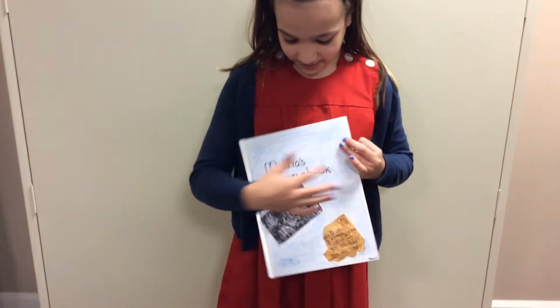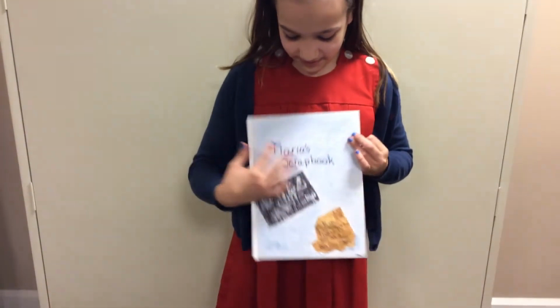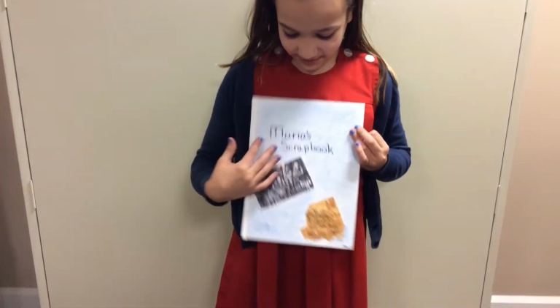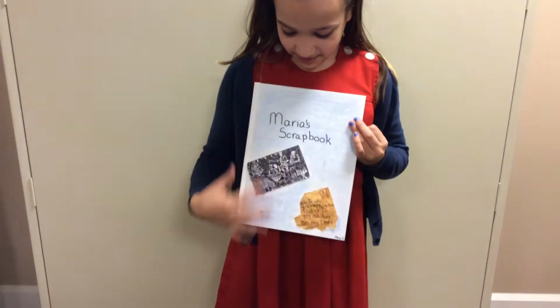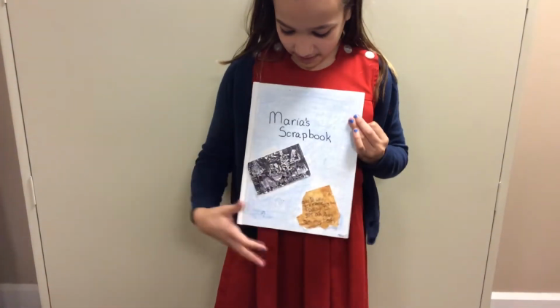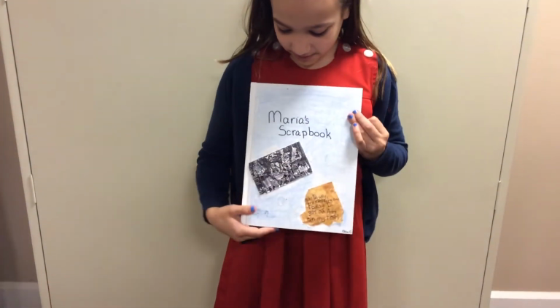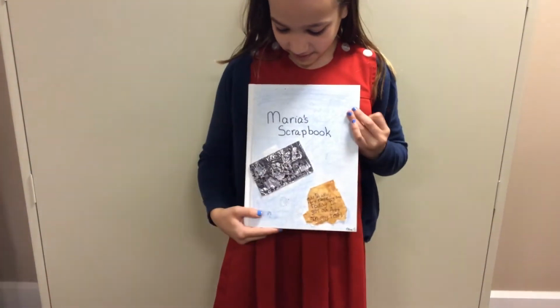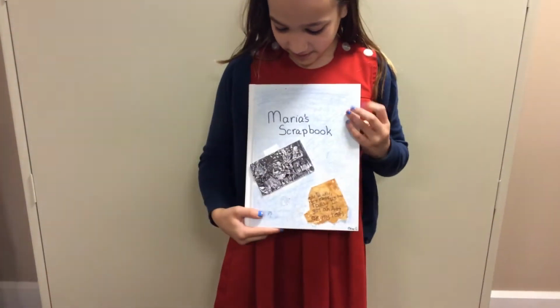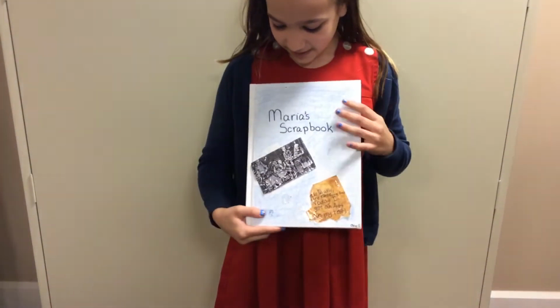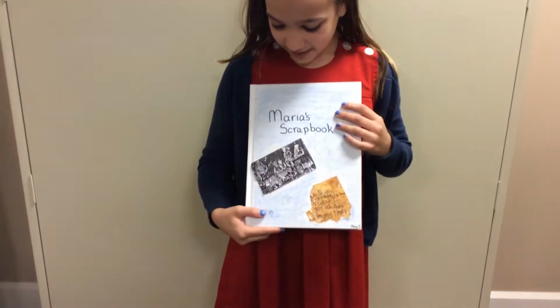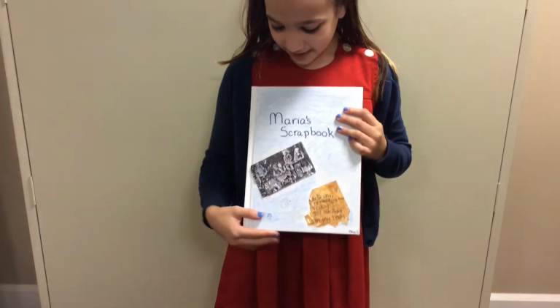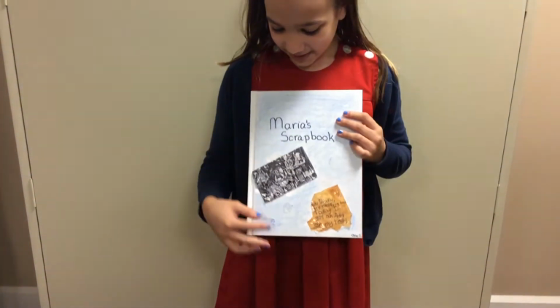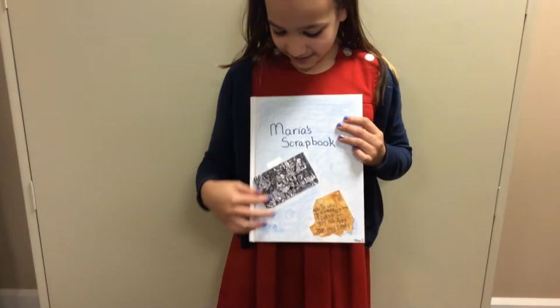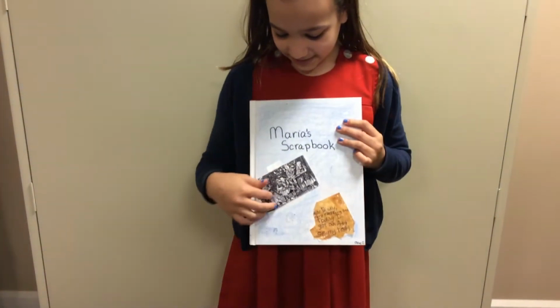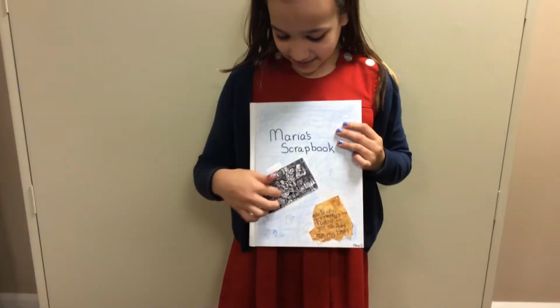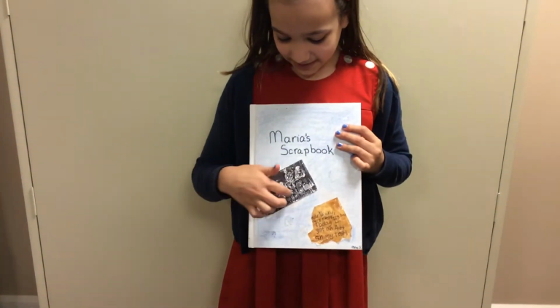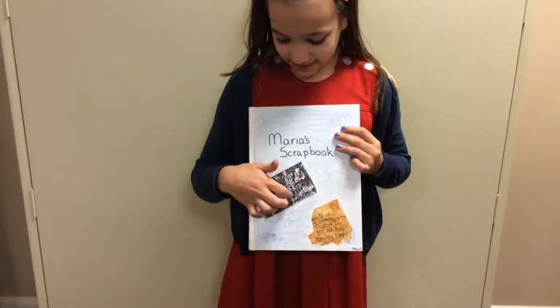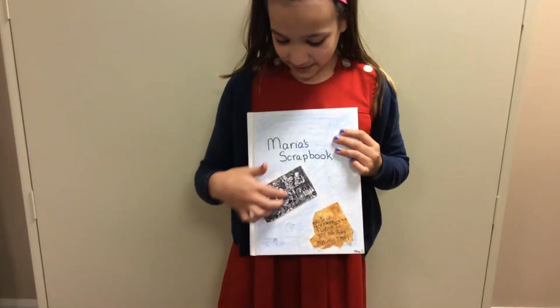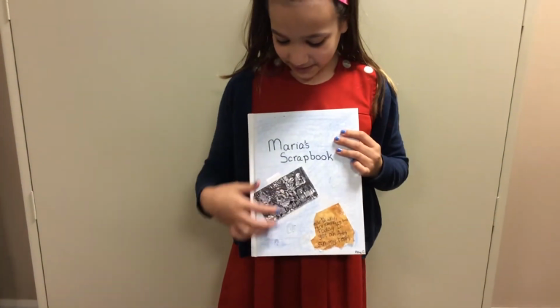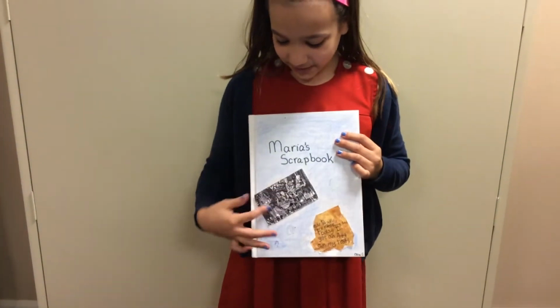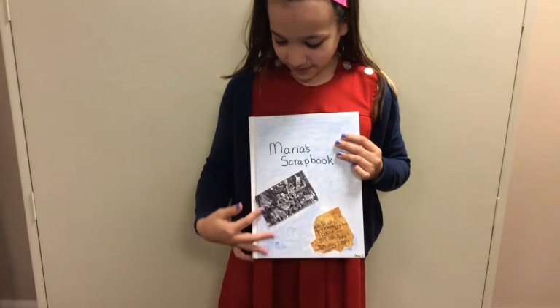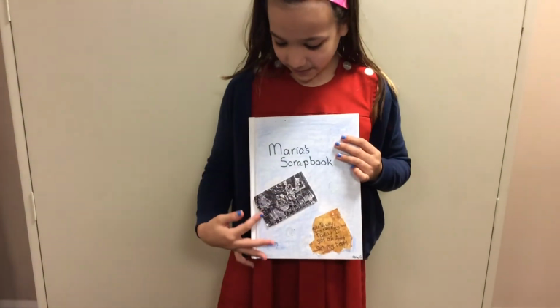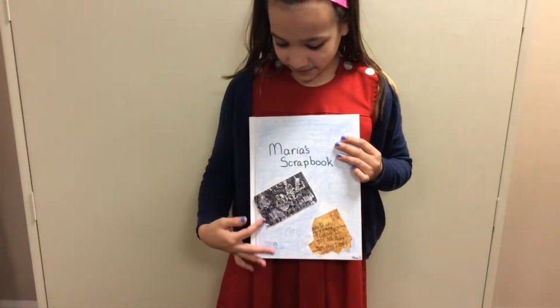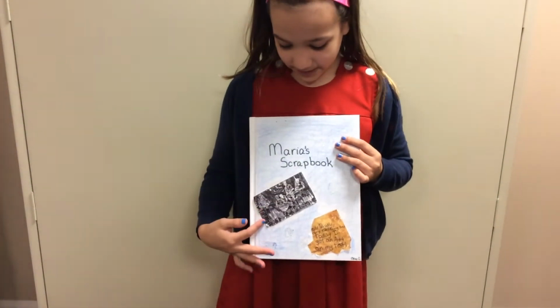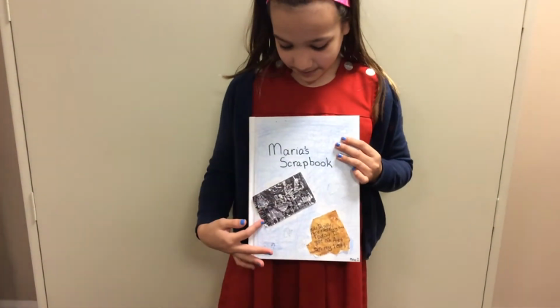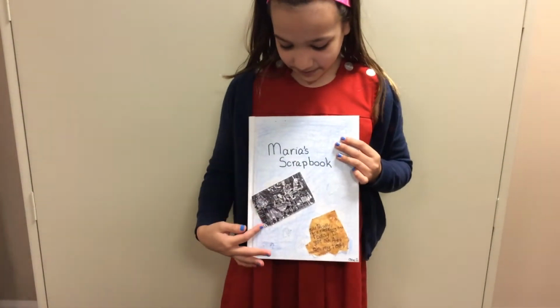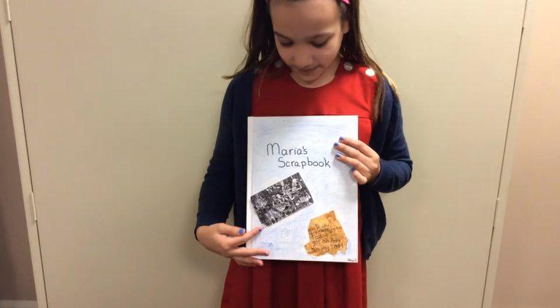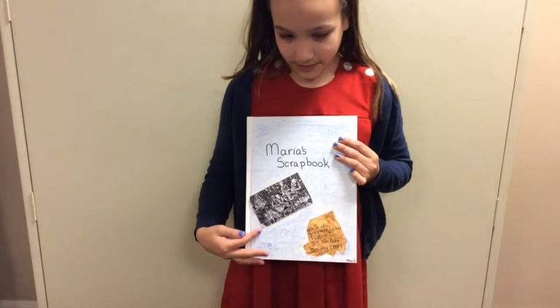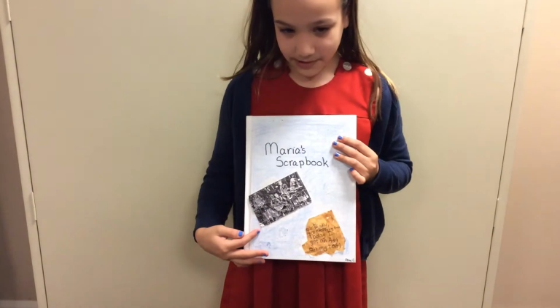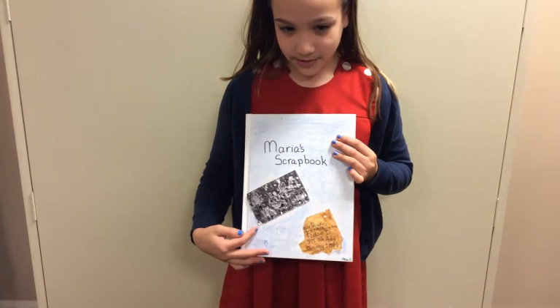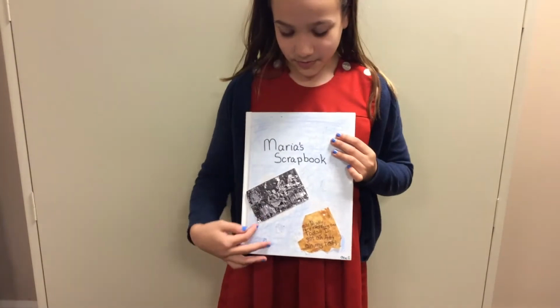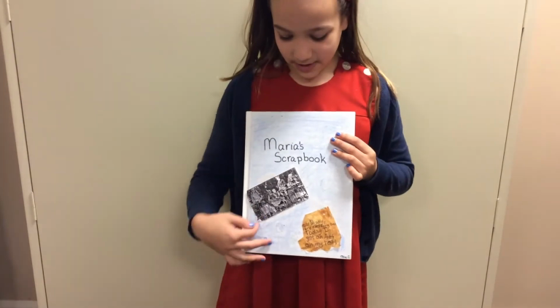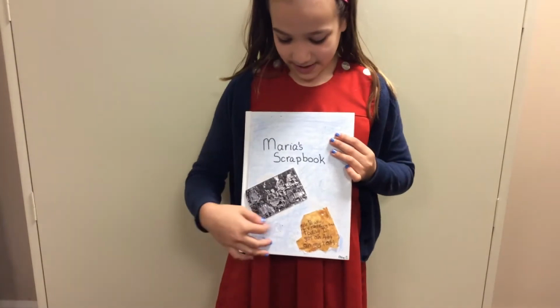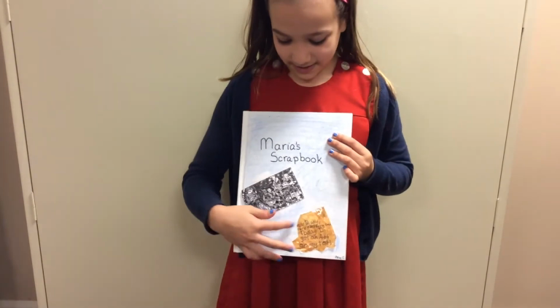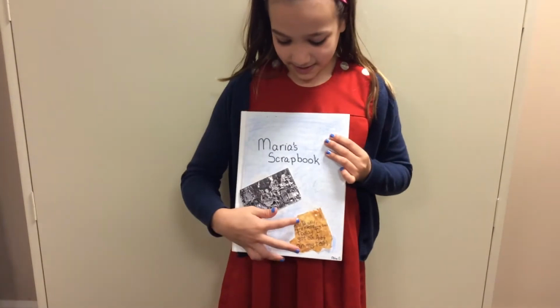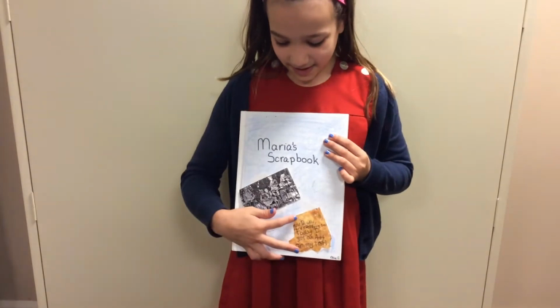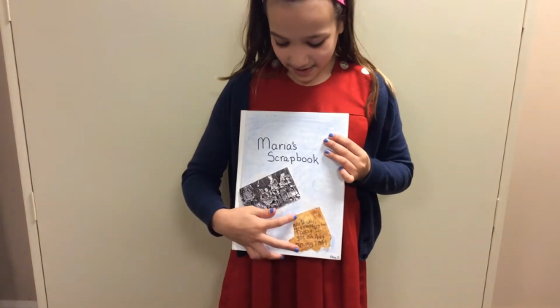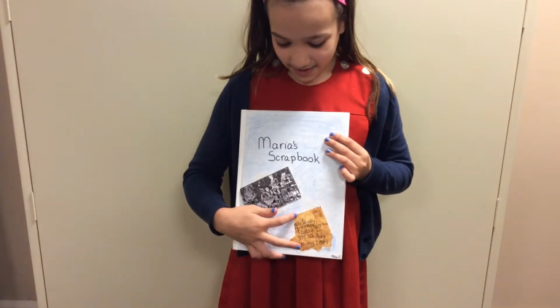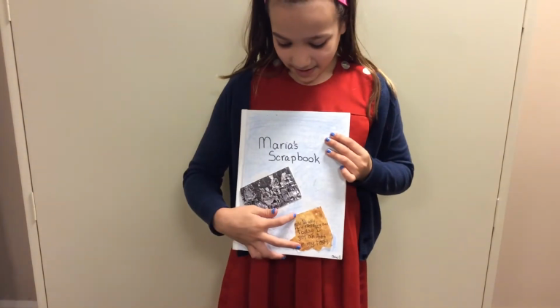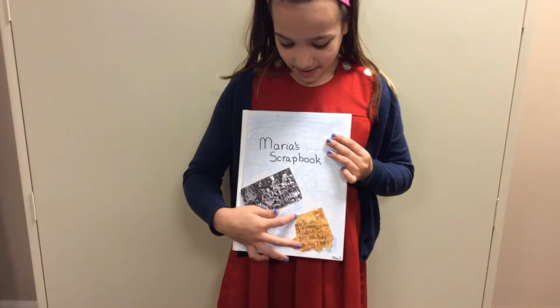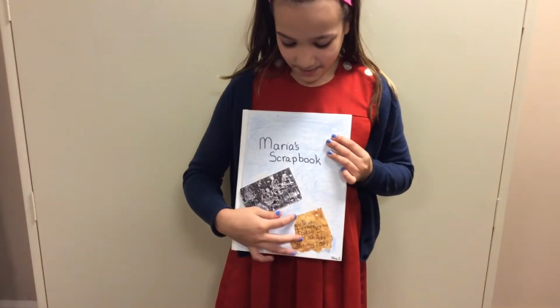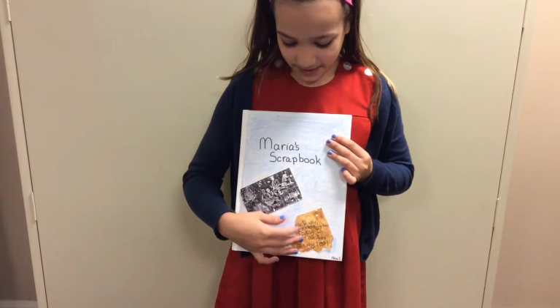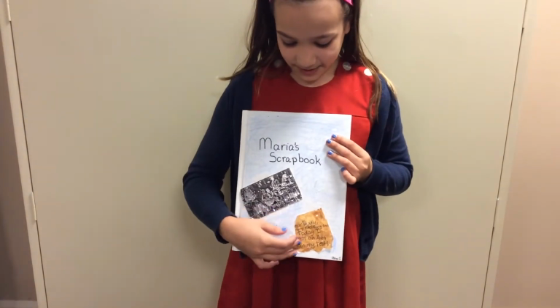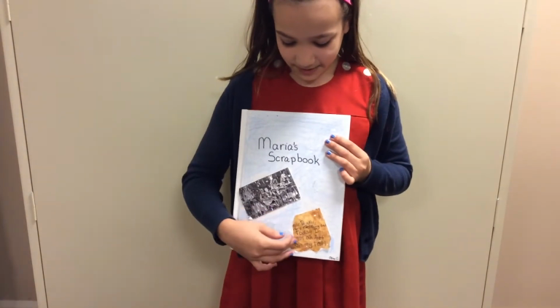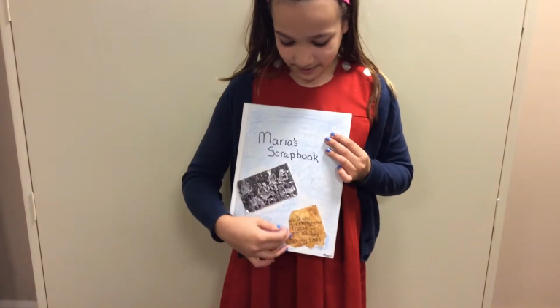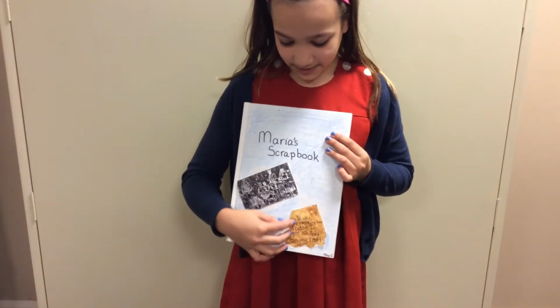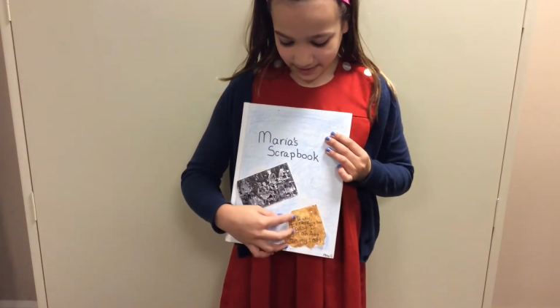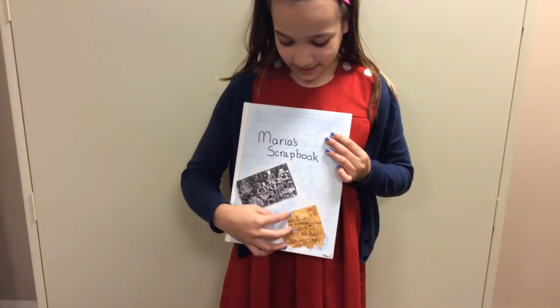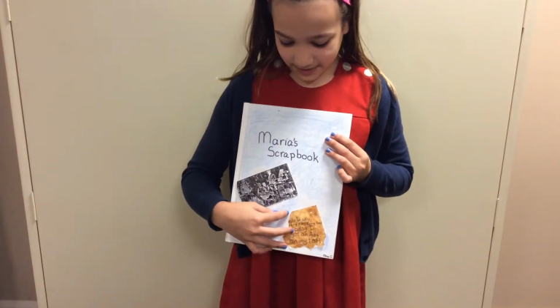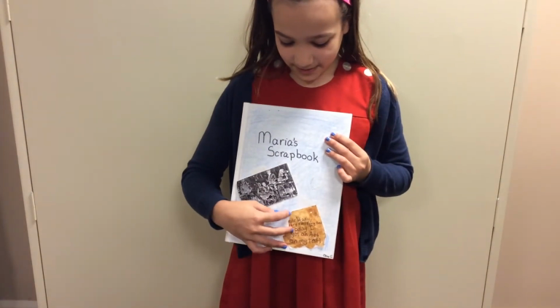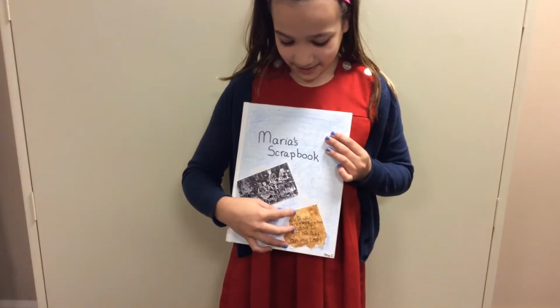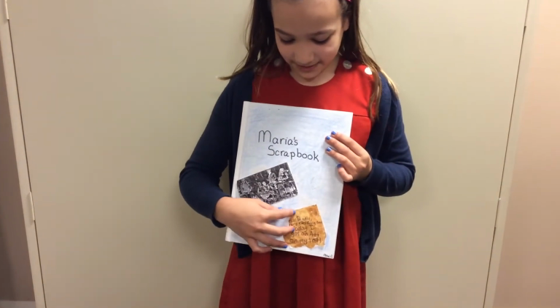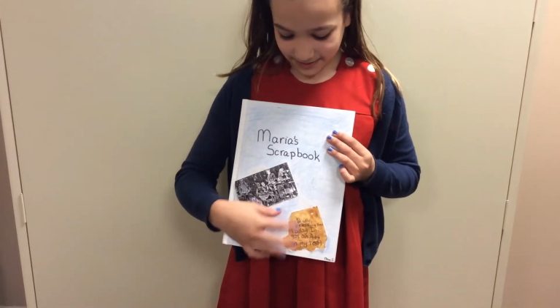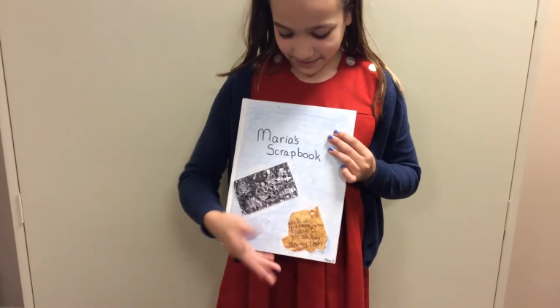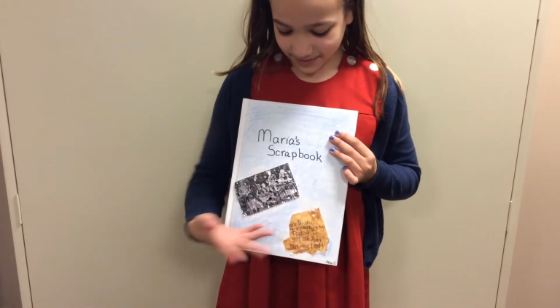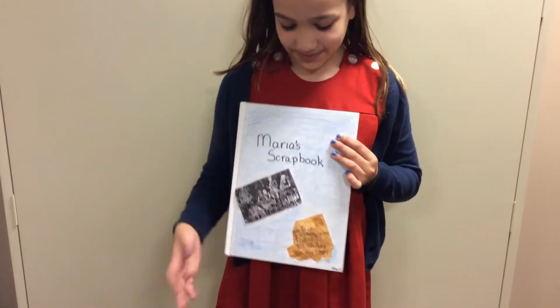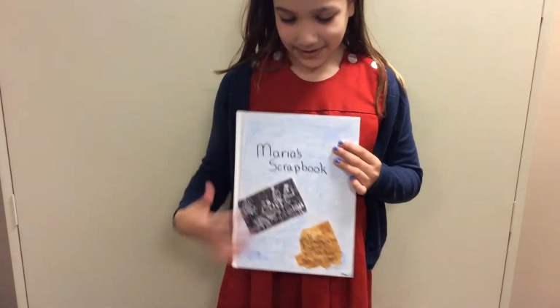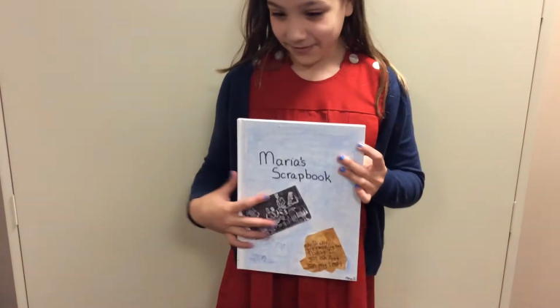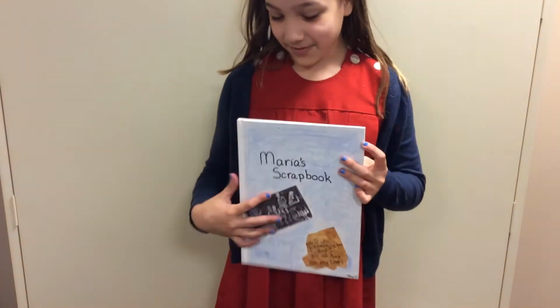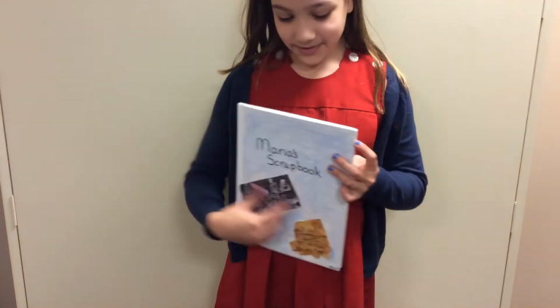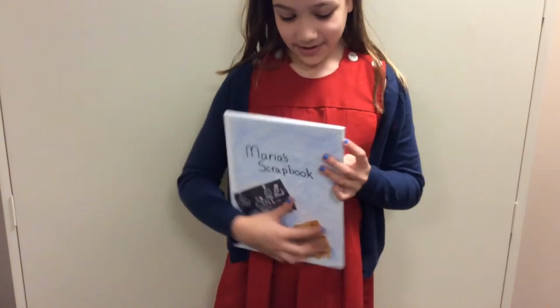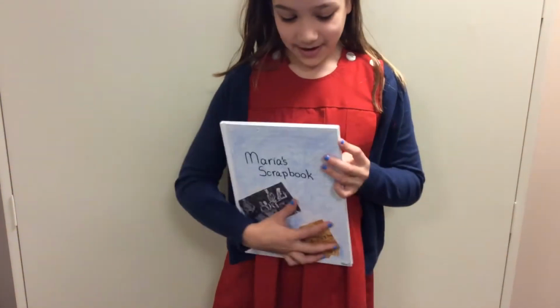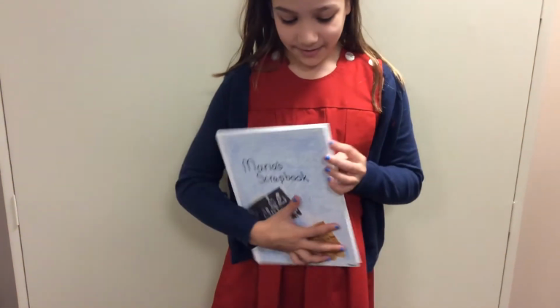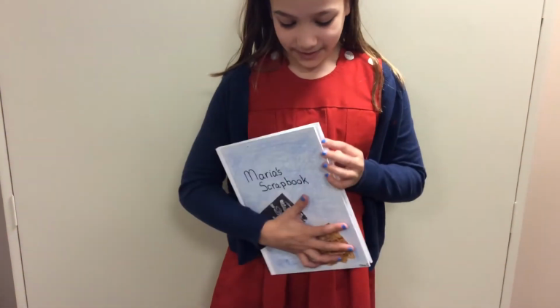Here's the cover. It has a picture of her family photo and a page I made that was ripped out from her diary.